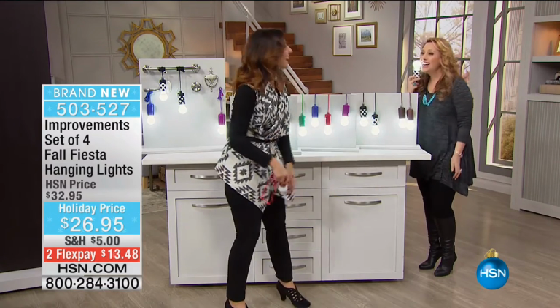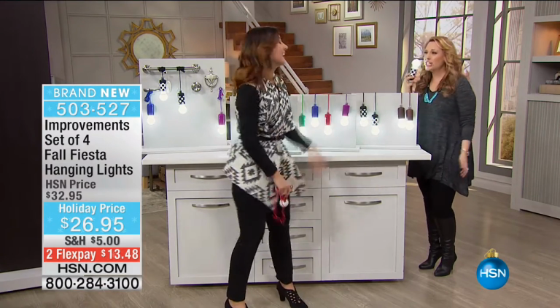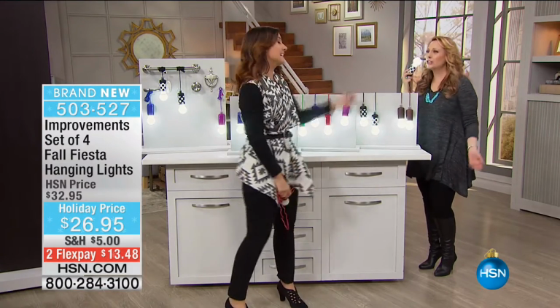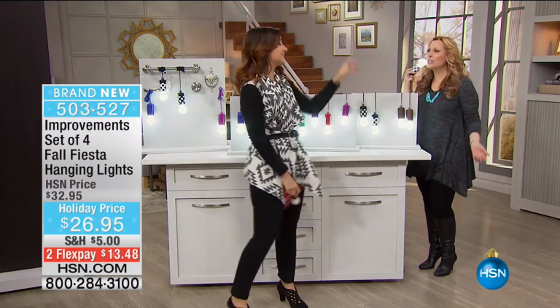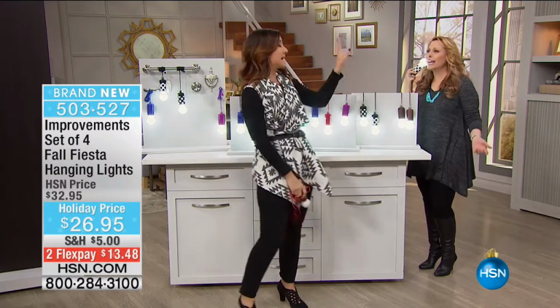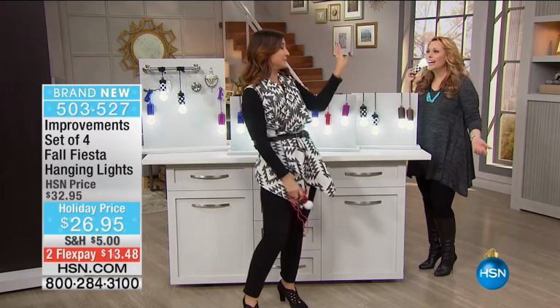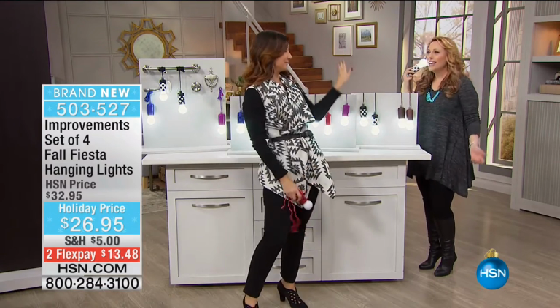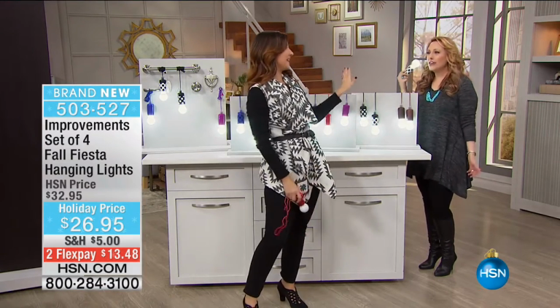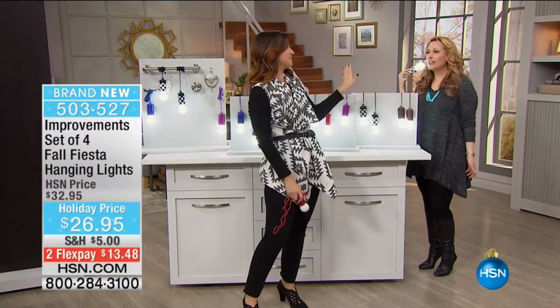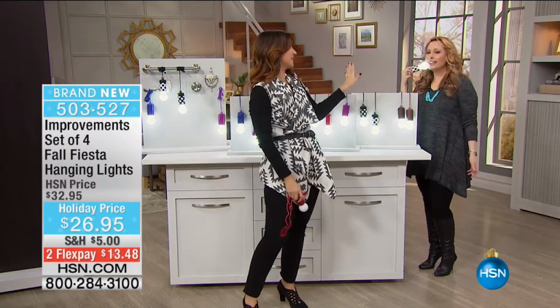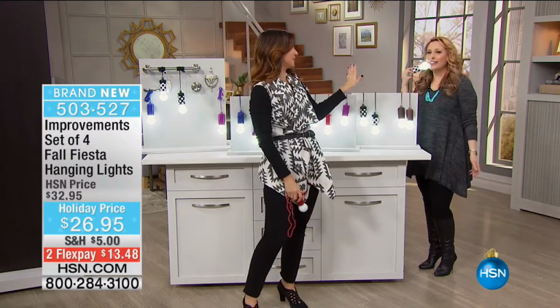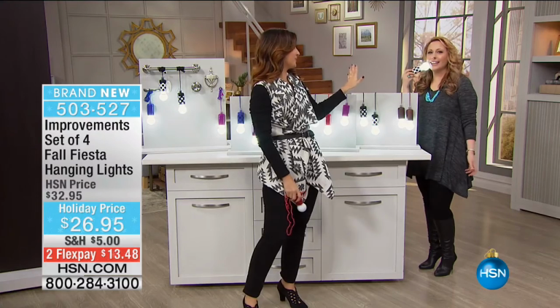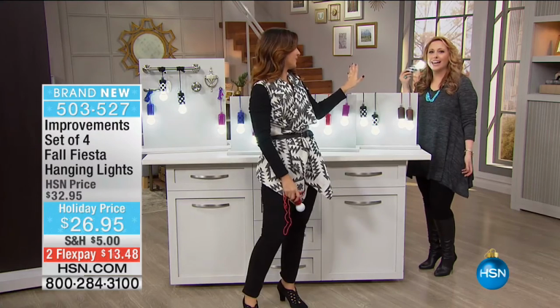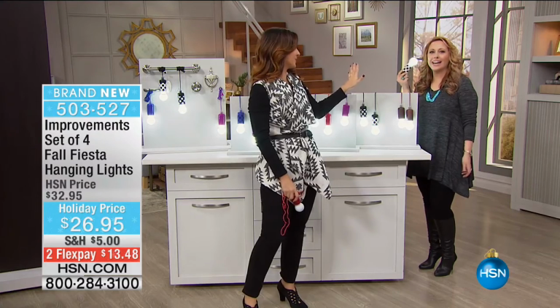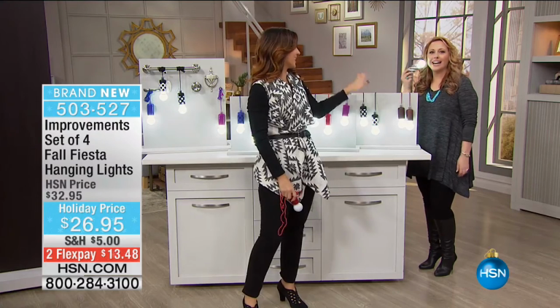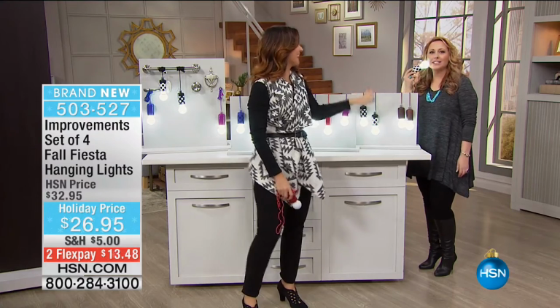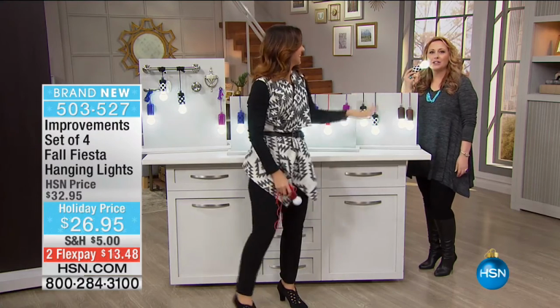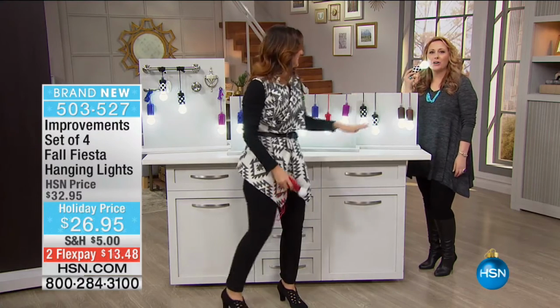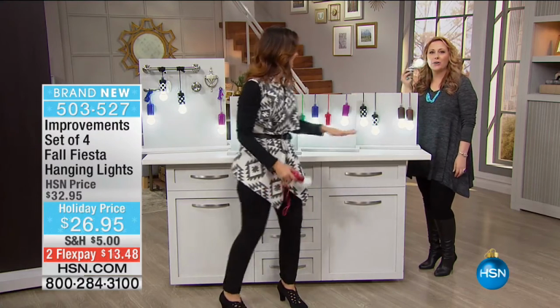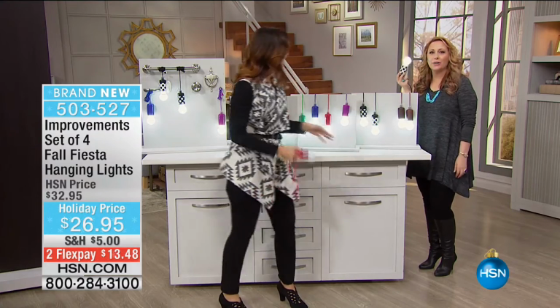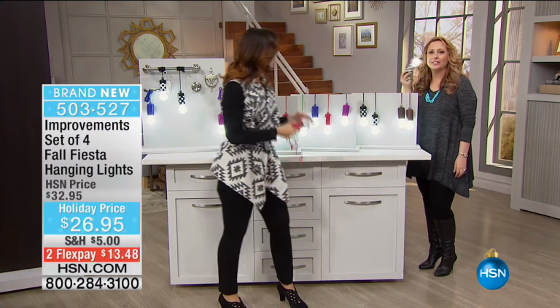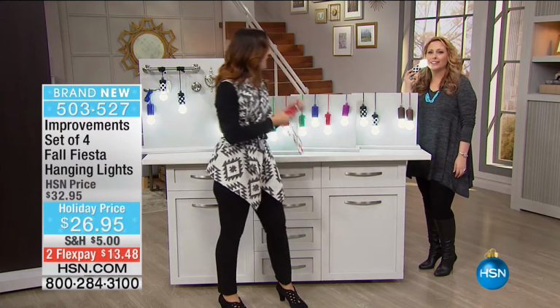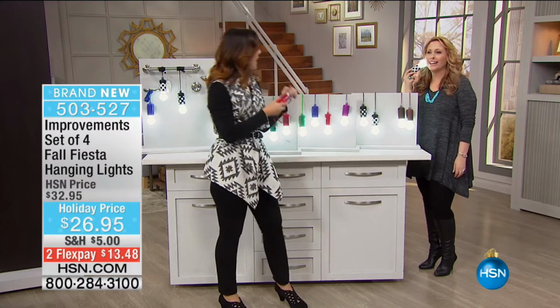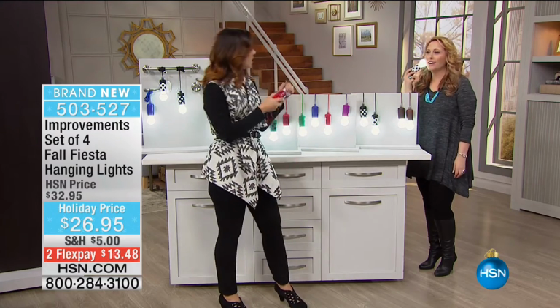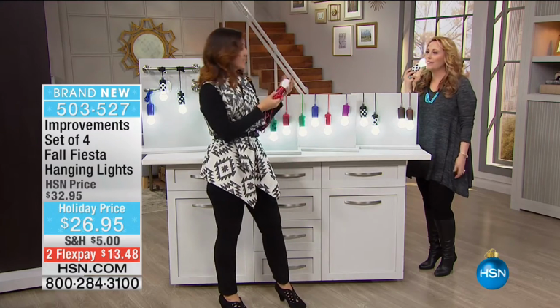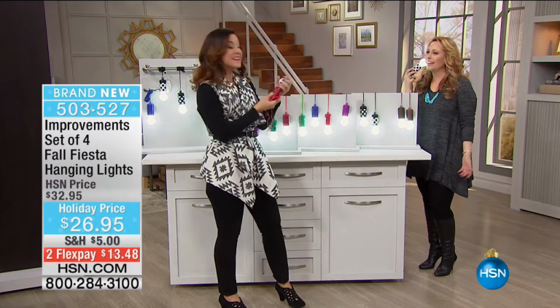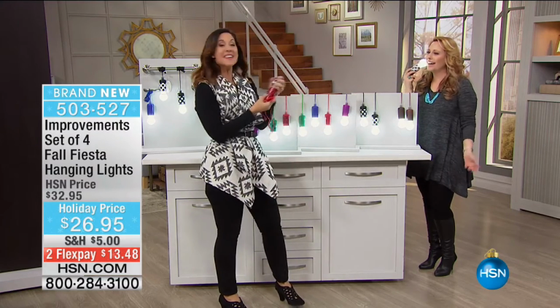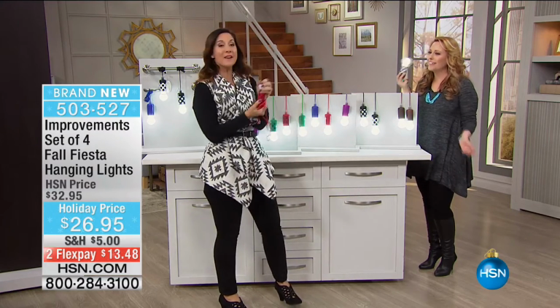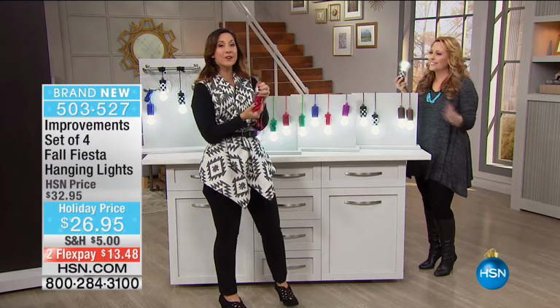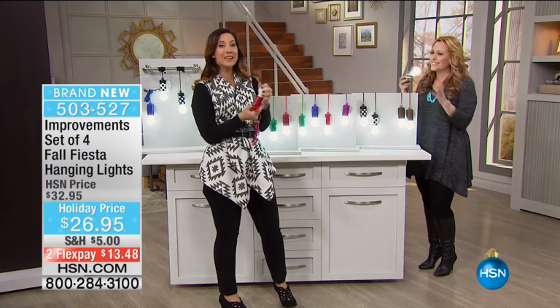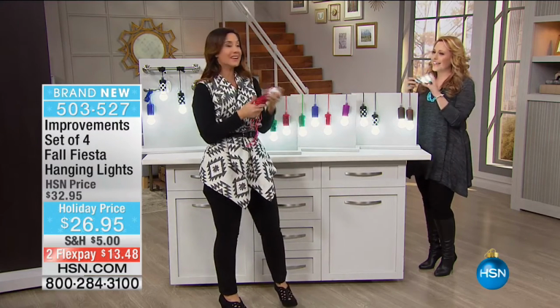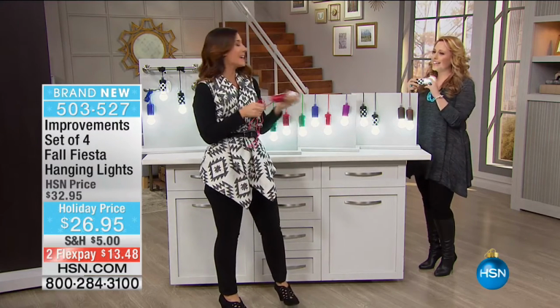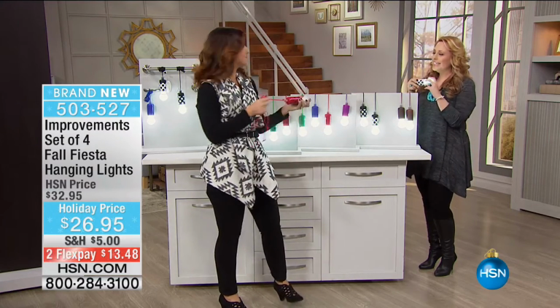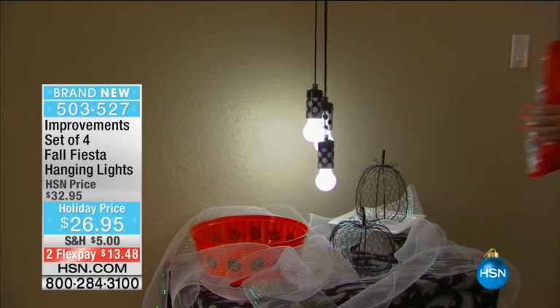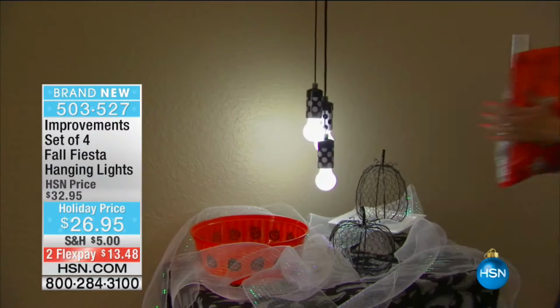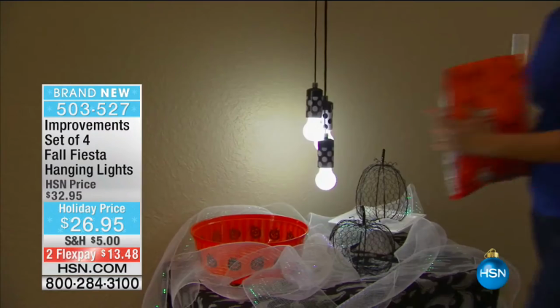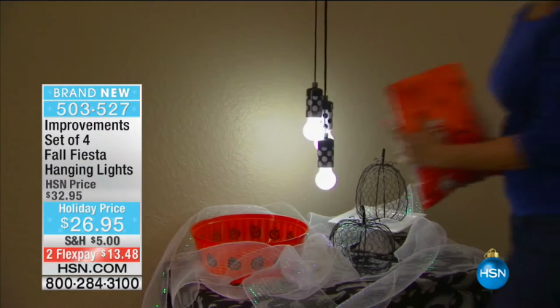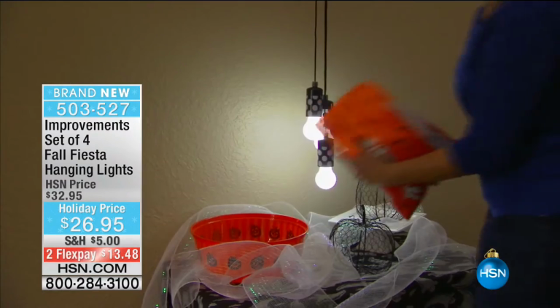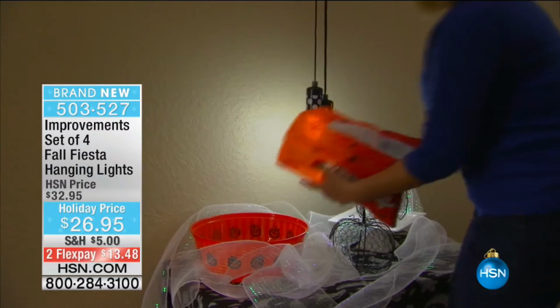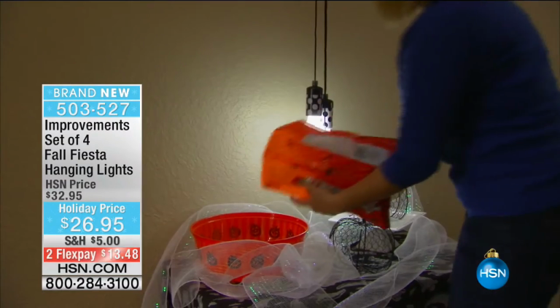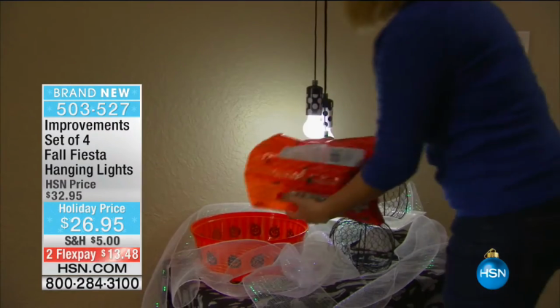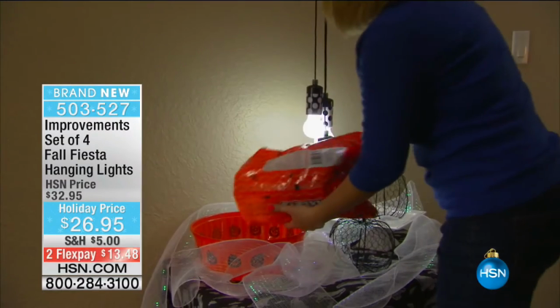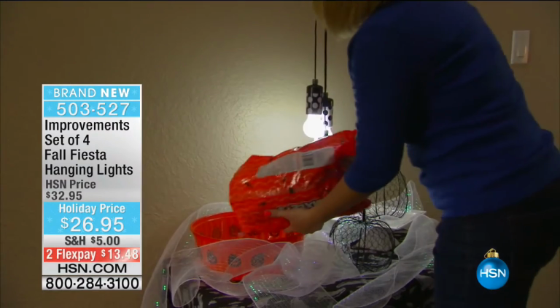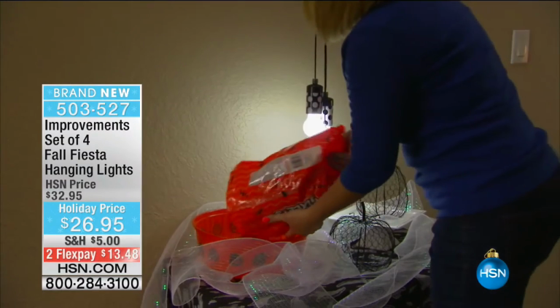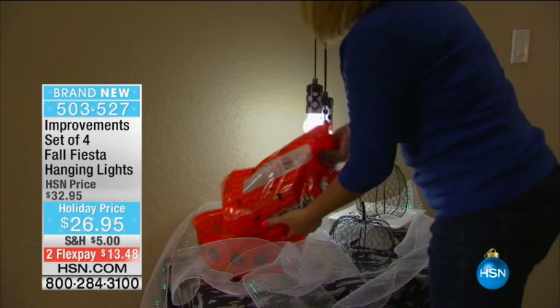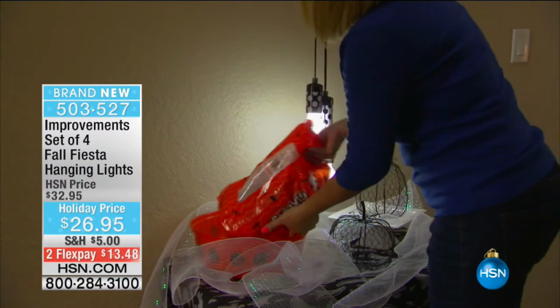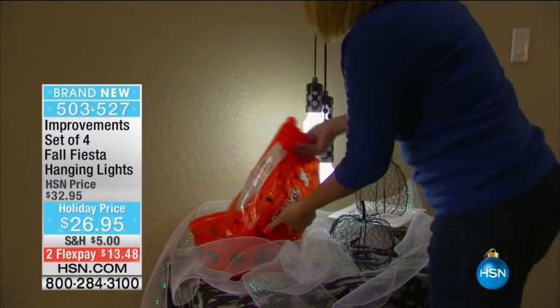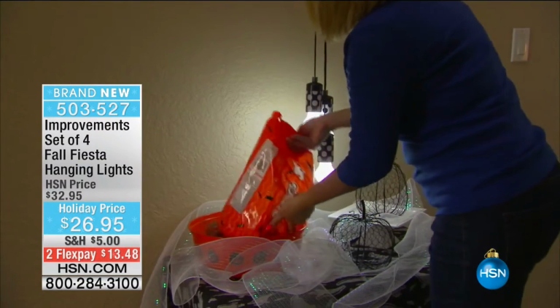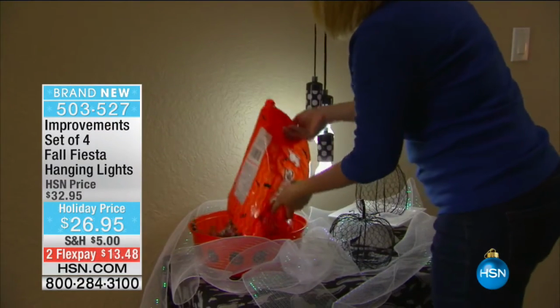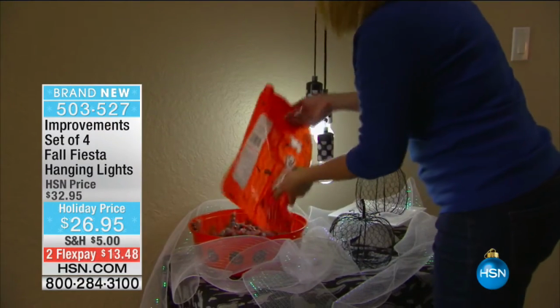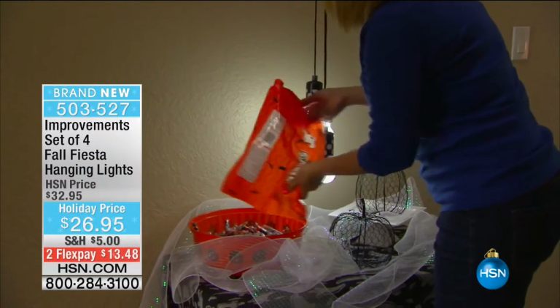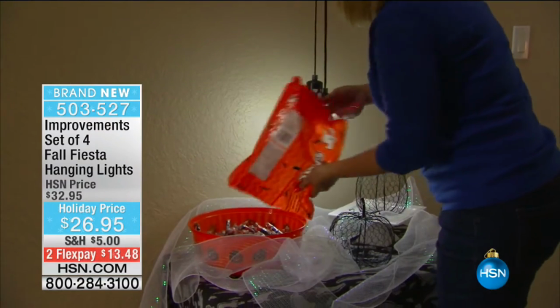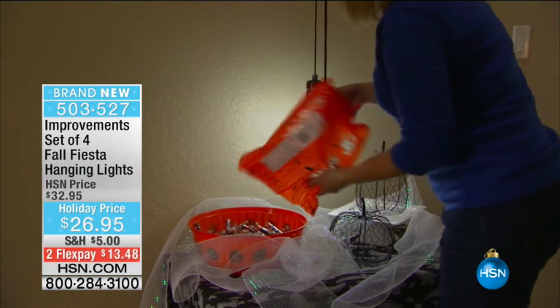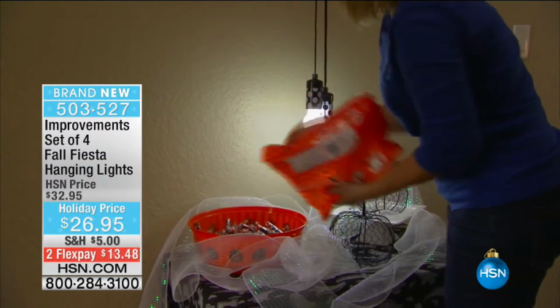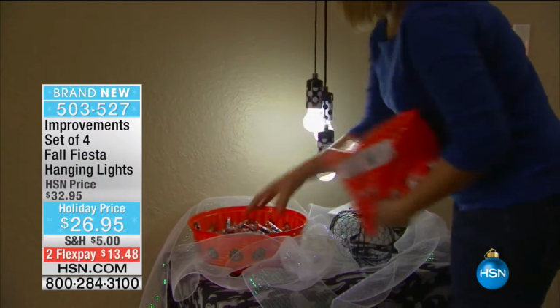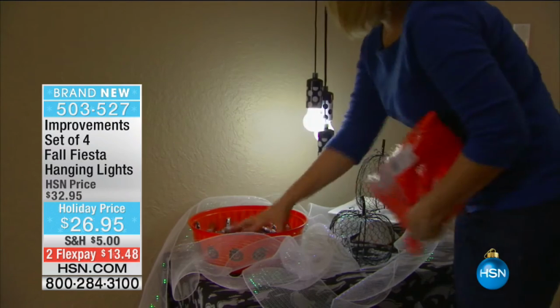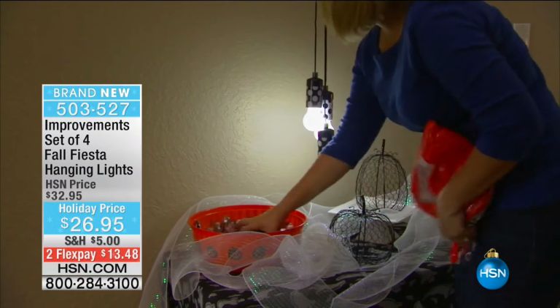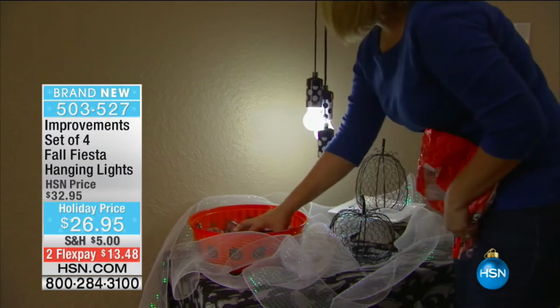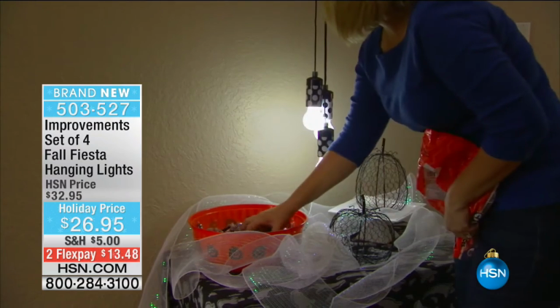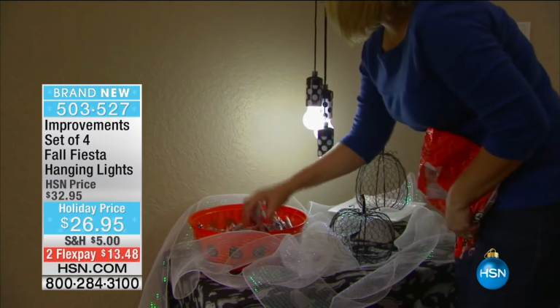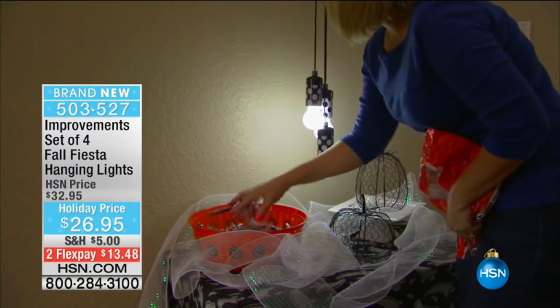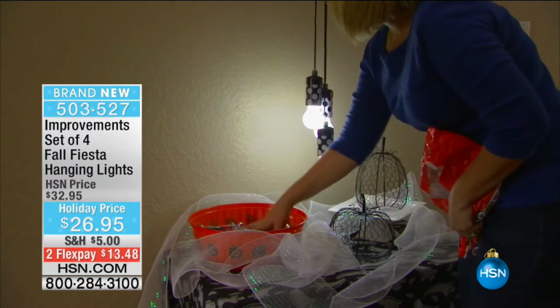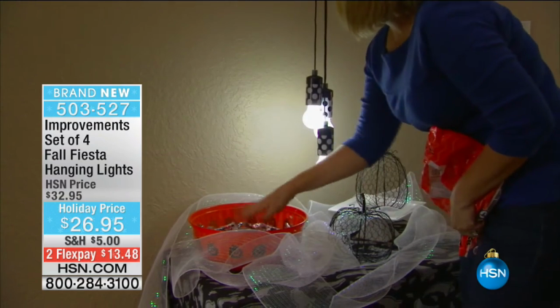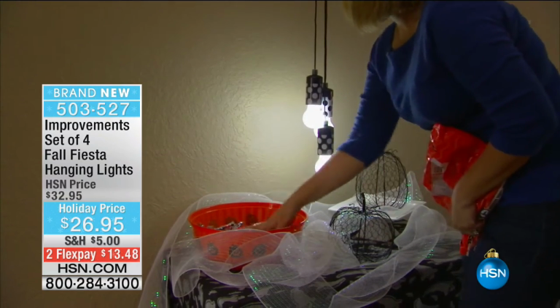They're literally like ice cold. They never heat up. Is that because they're LED? Right - they're LED, which is the MVP of lights.